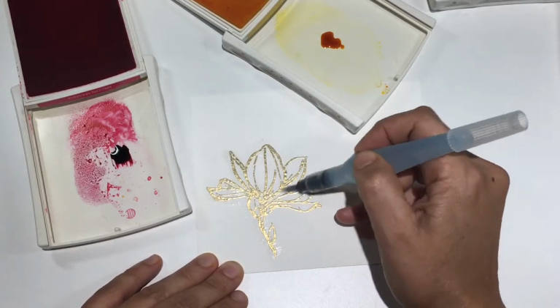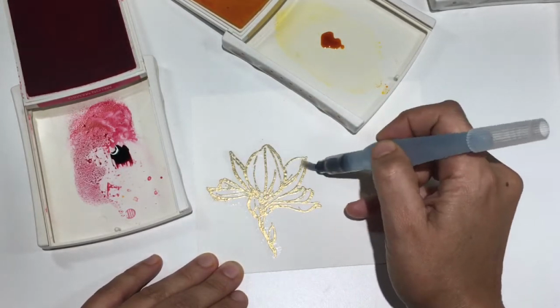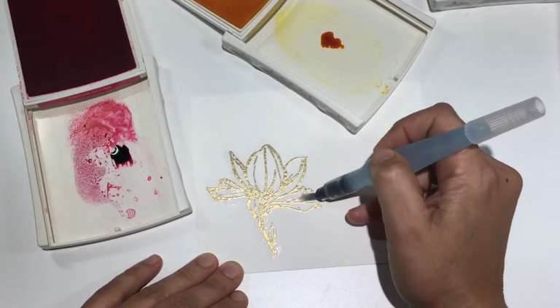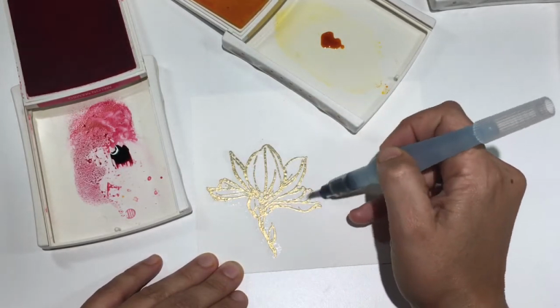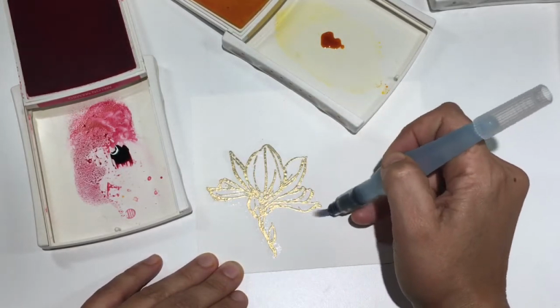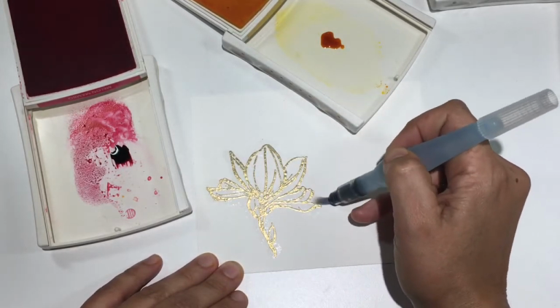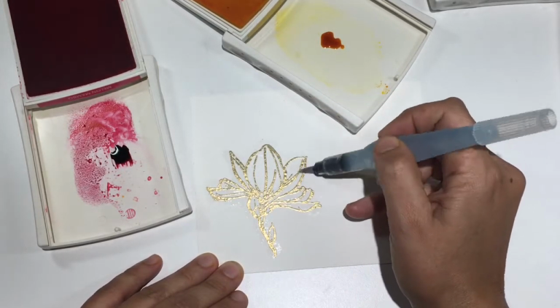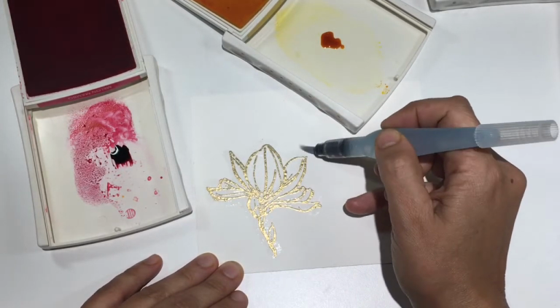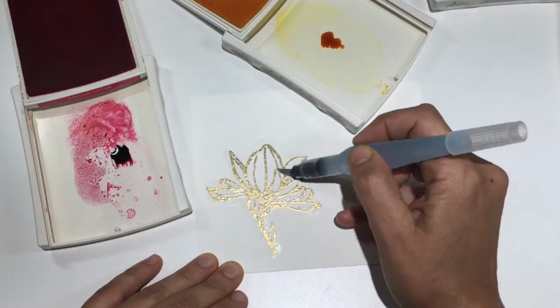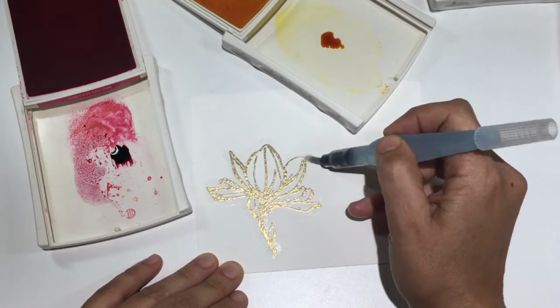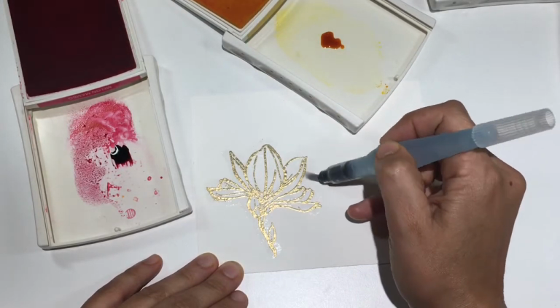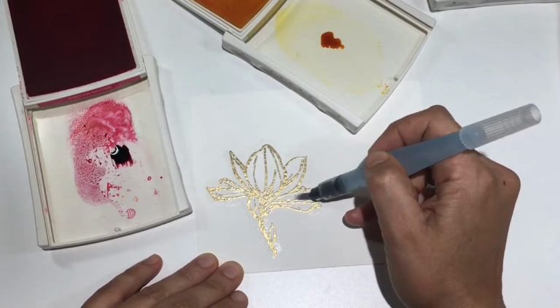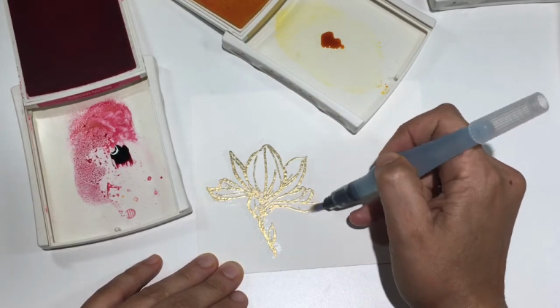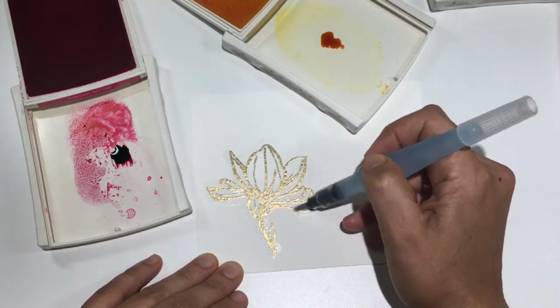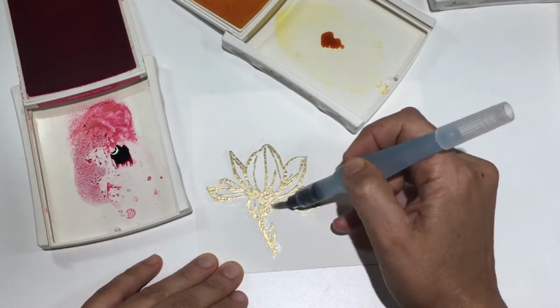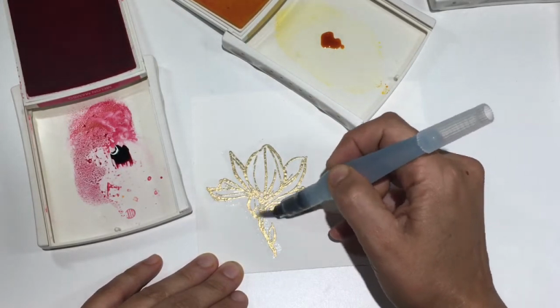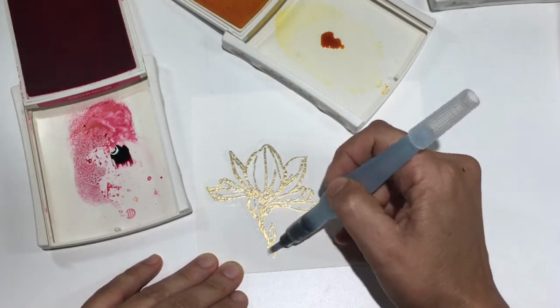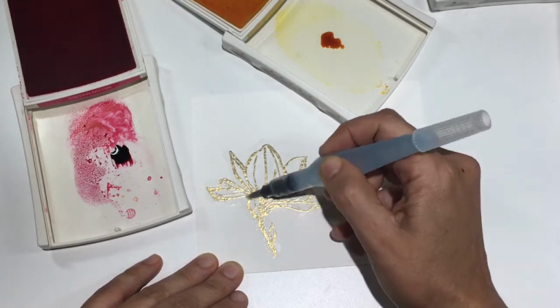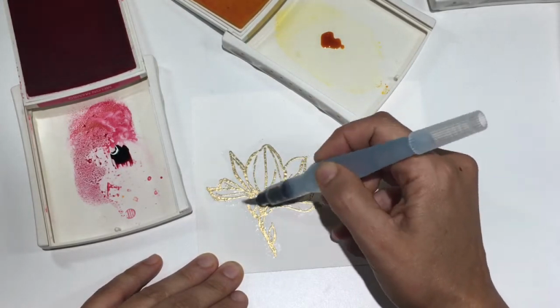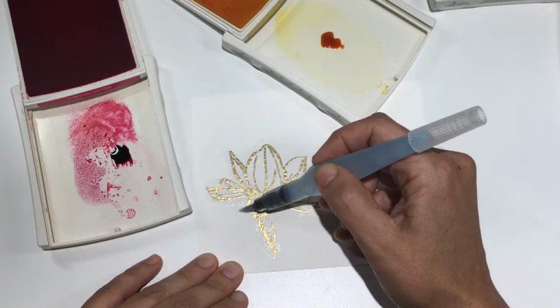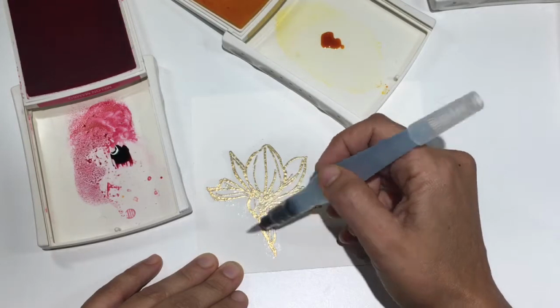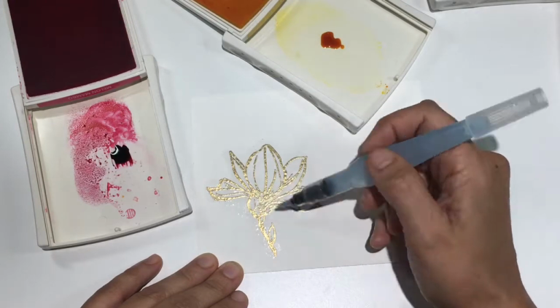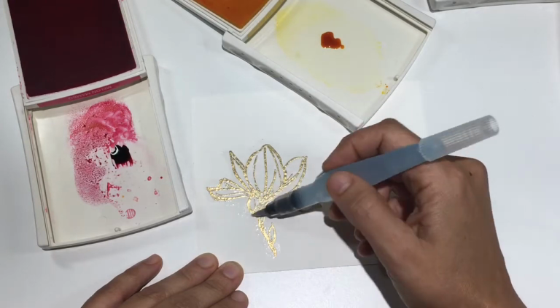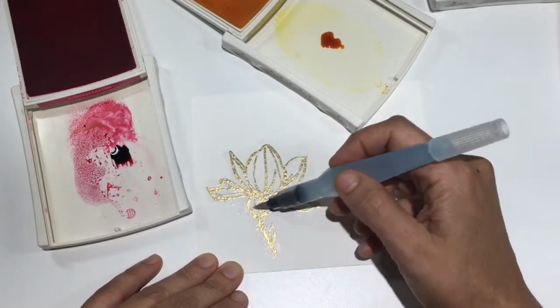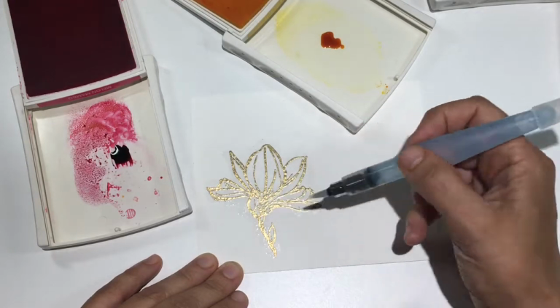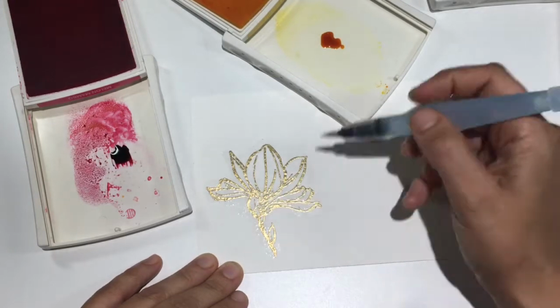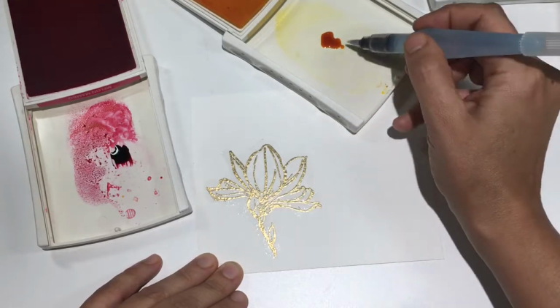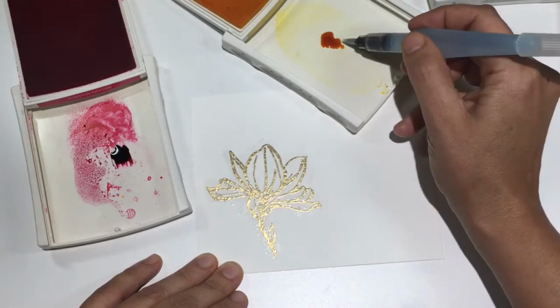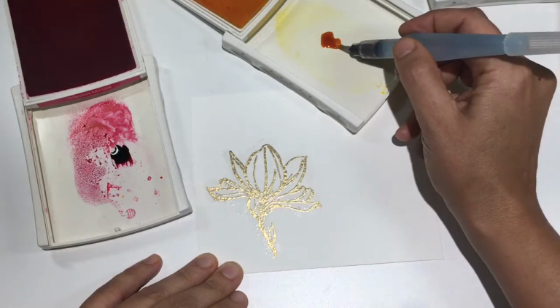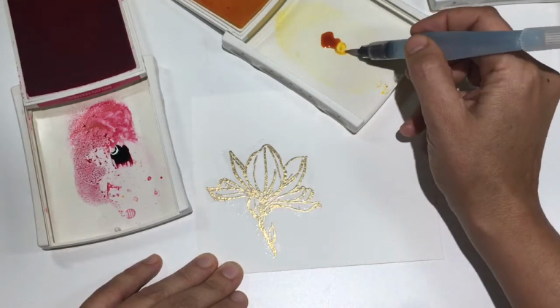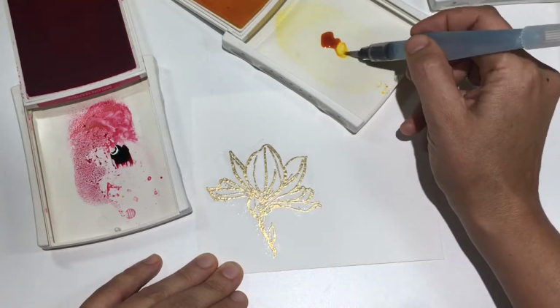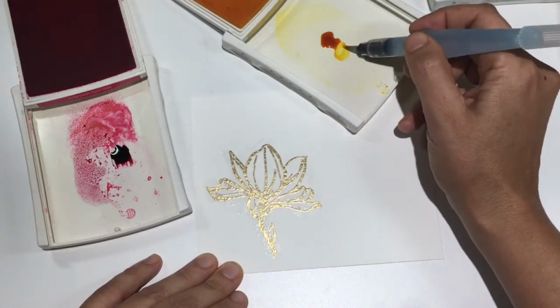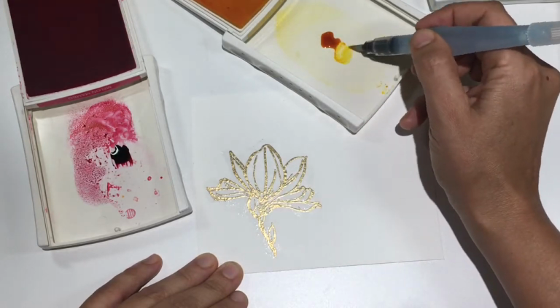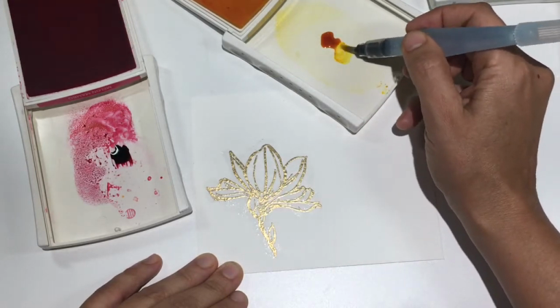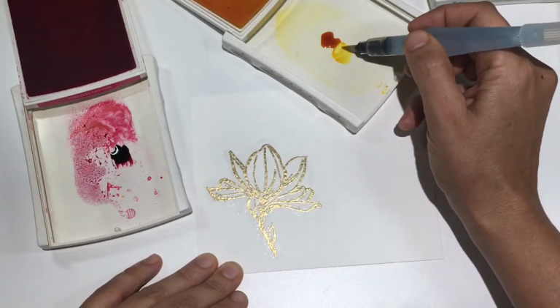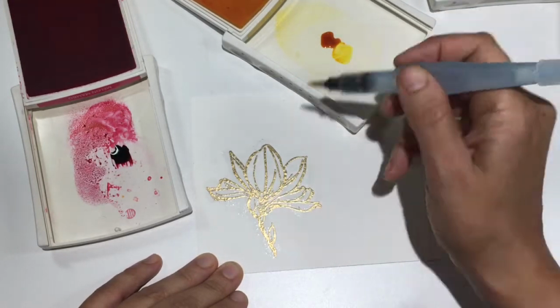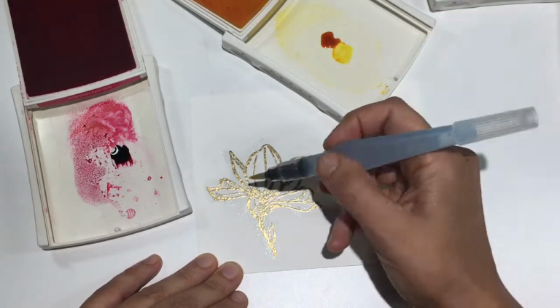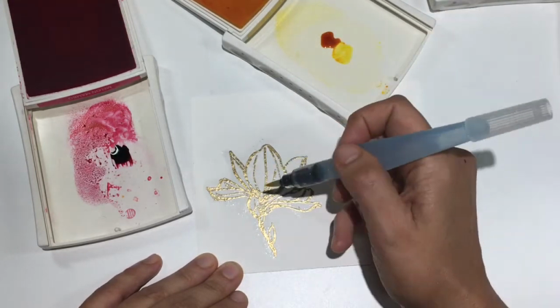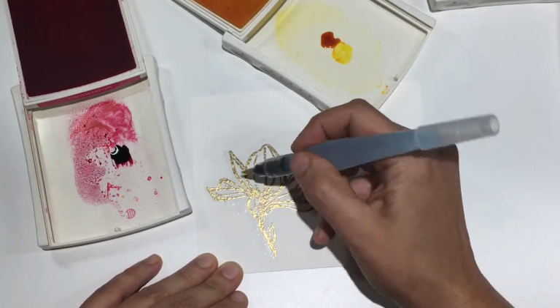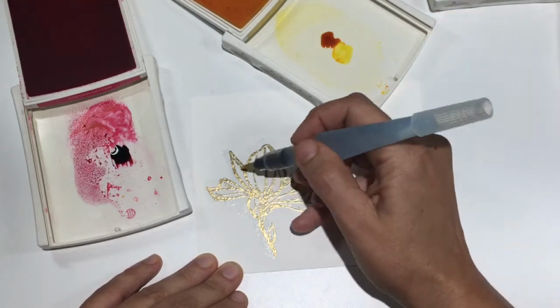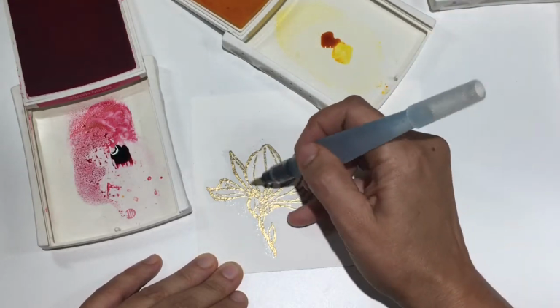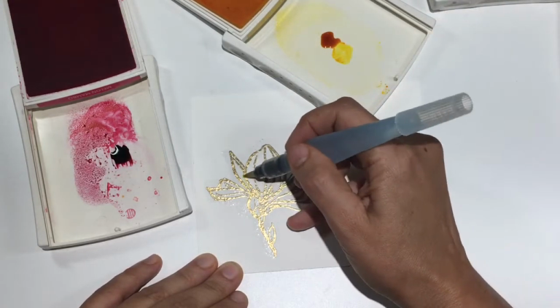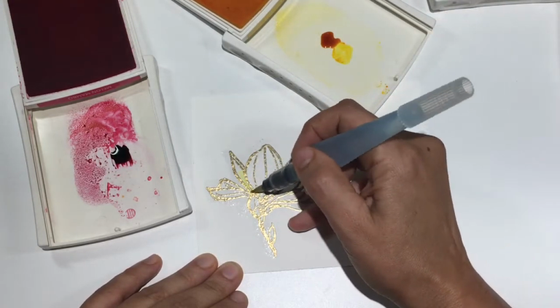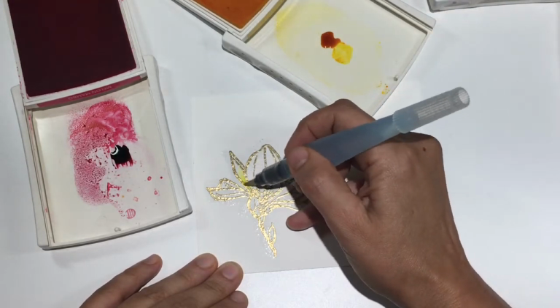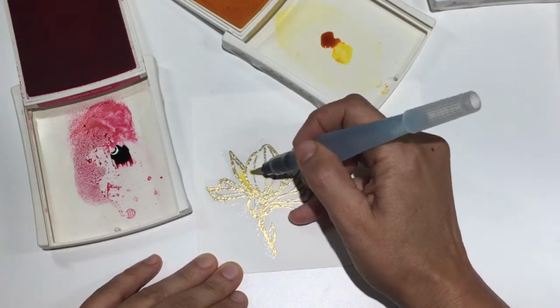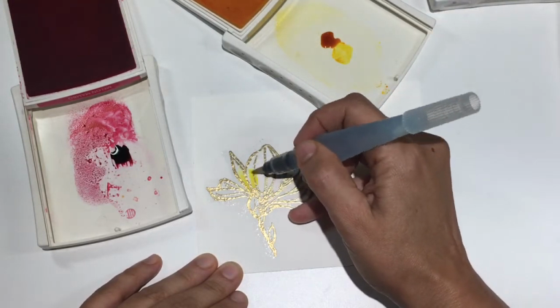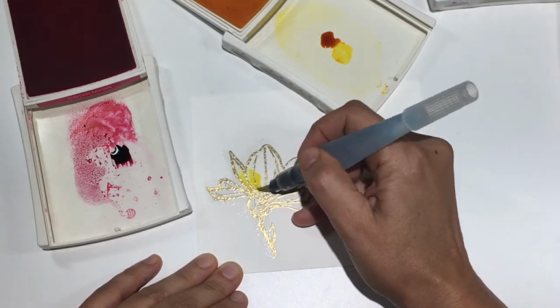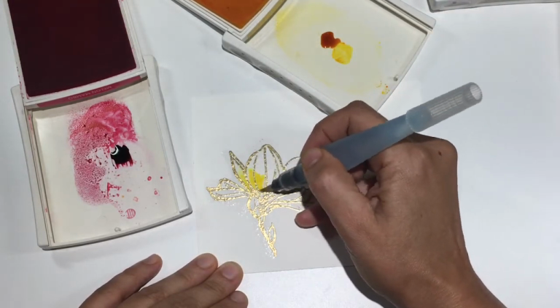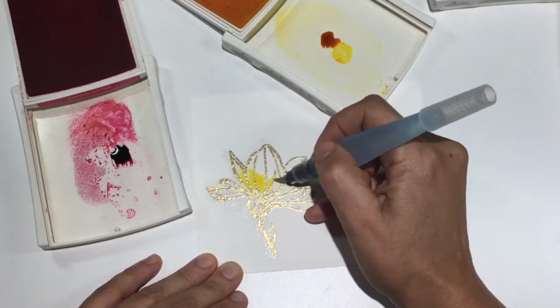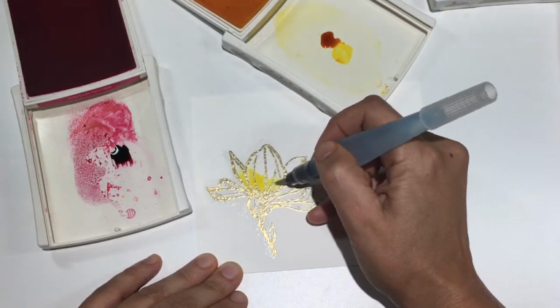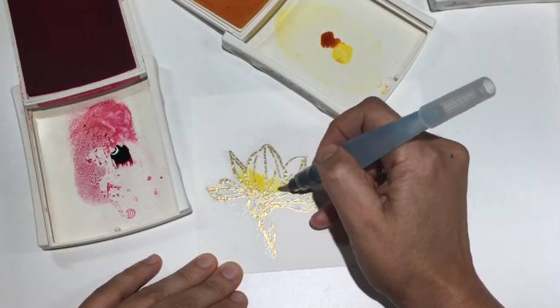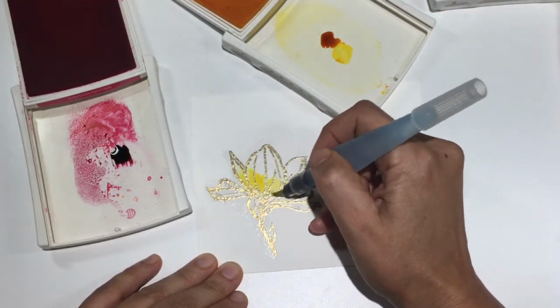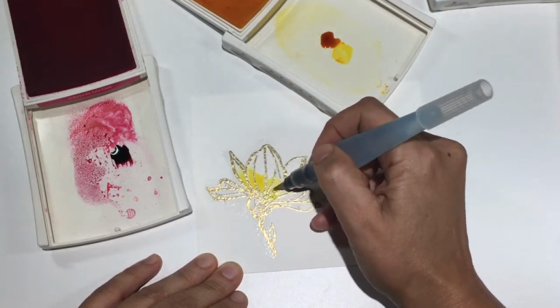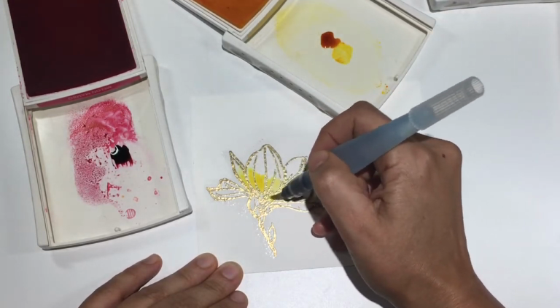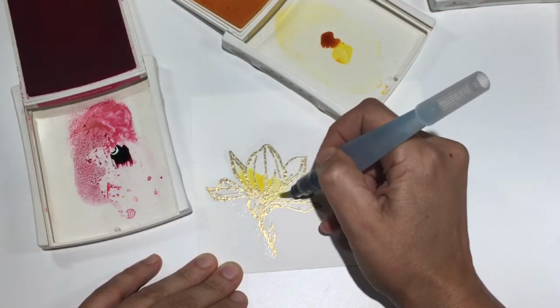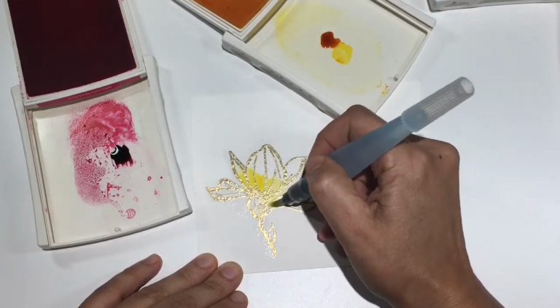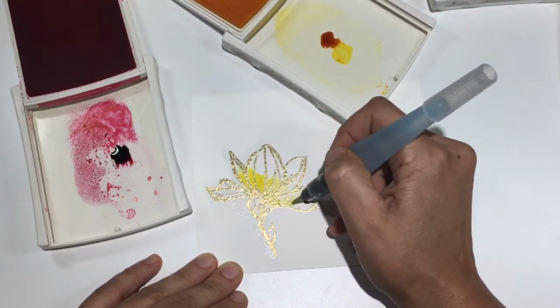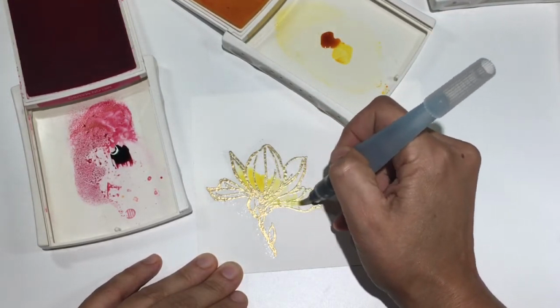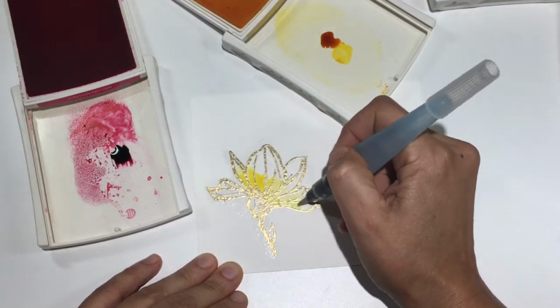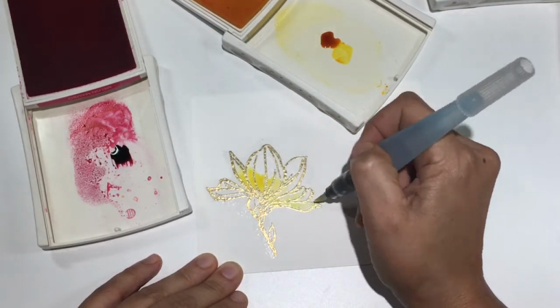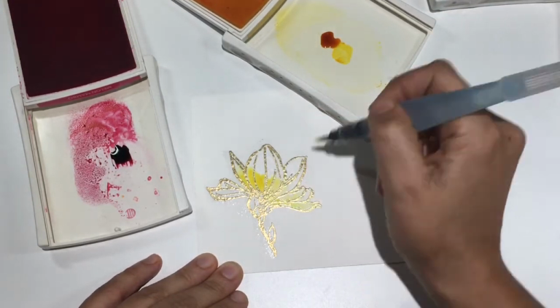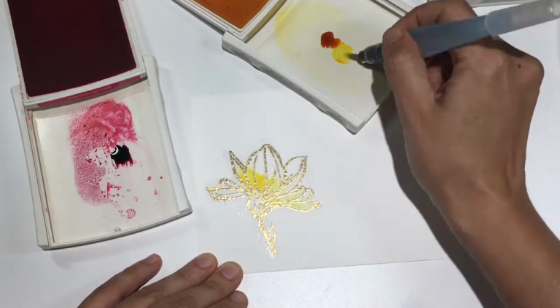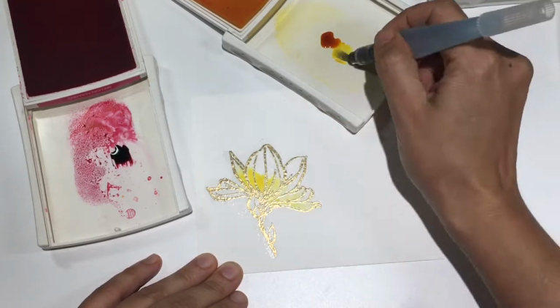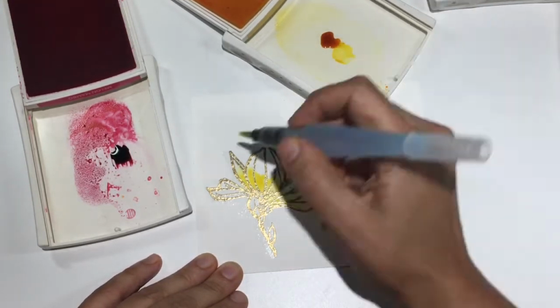Today I've started with a piece of watercolor paper, and I've stamped my image in Versamark ink, and then heat embossed it in gold embossing powder.